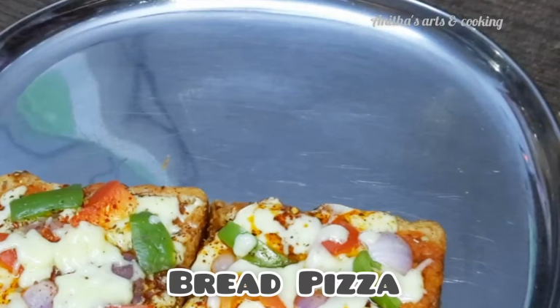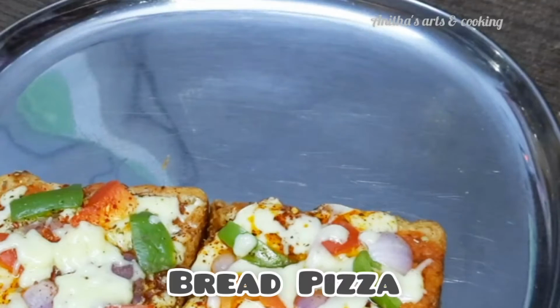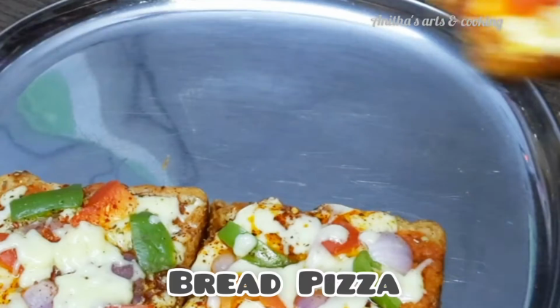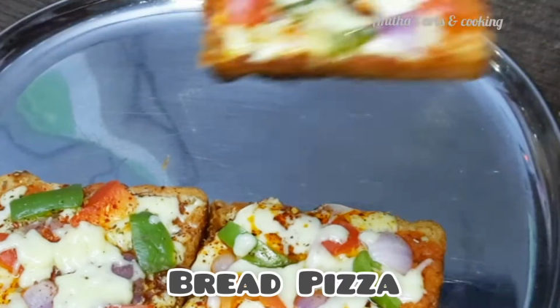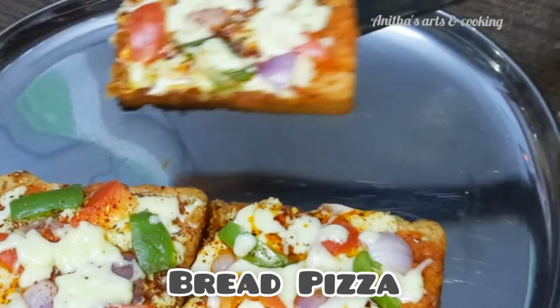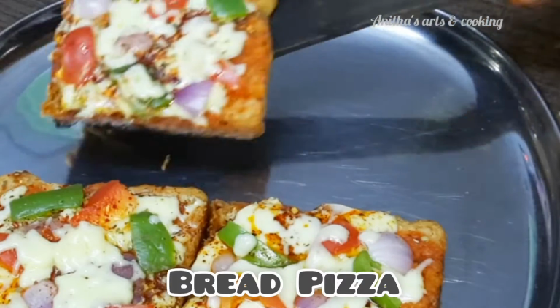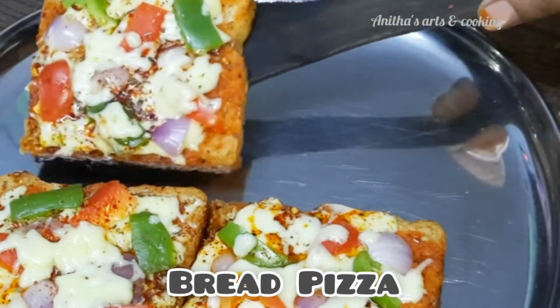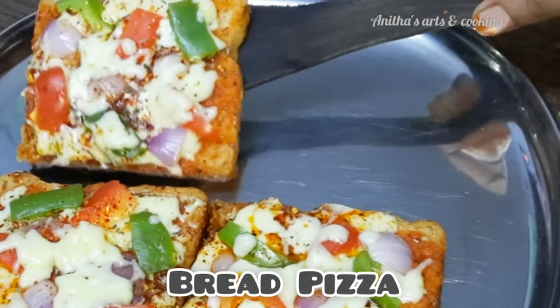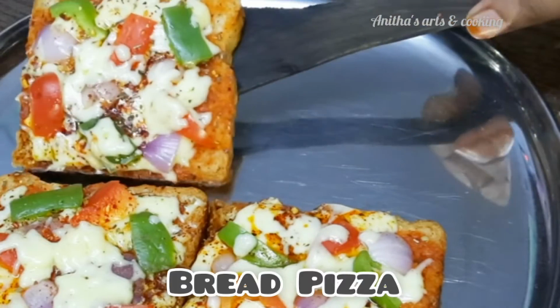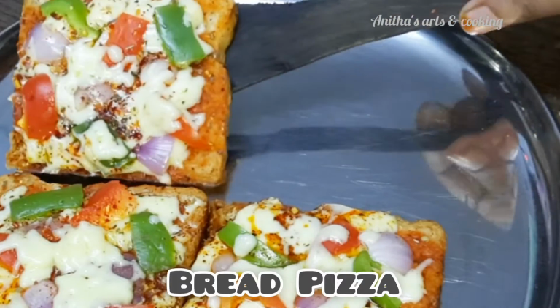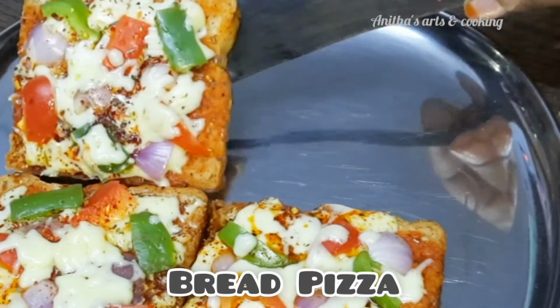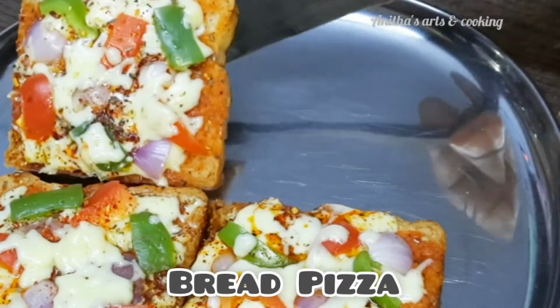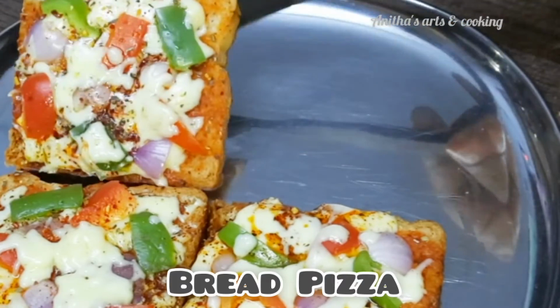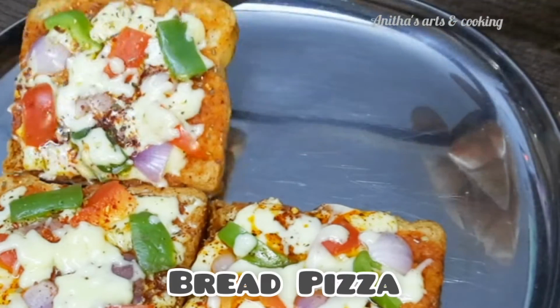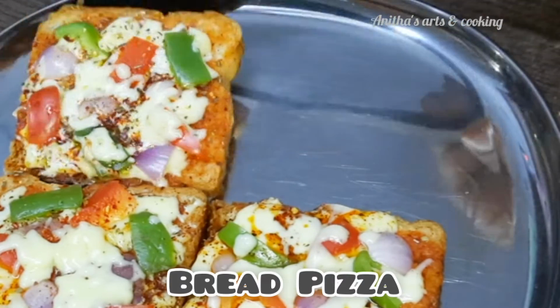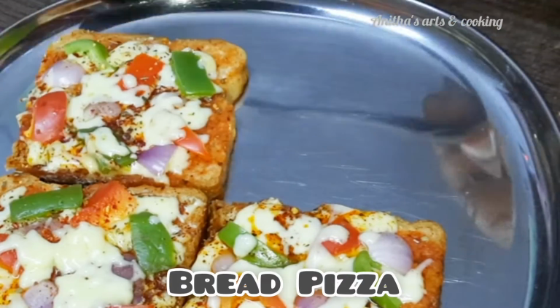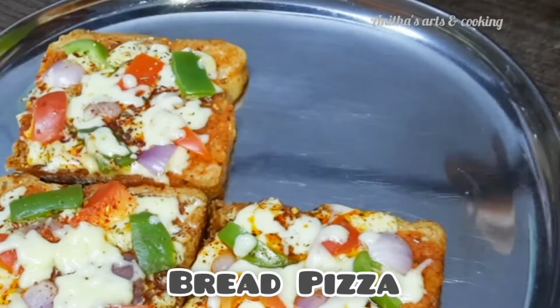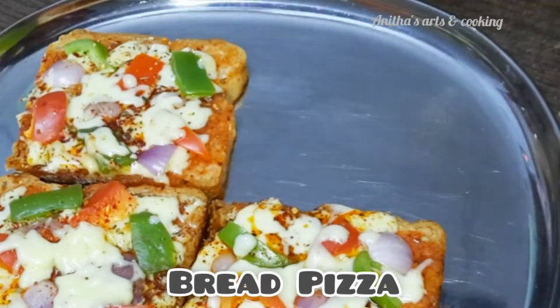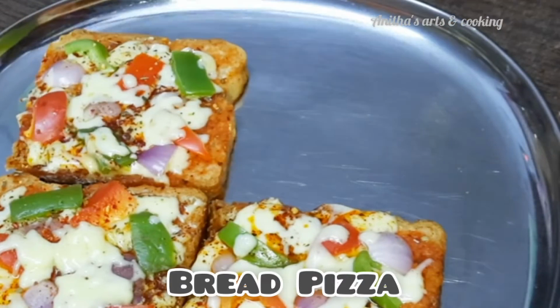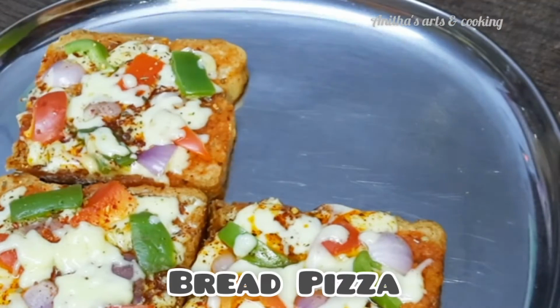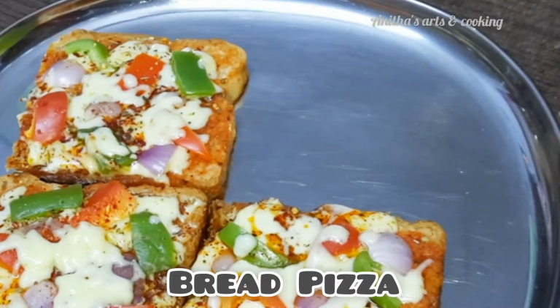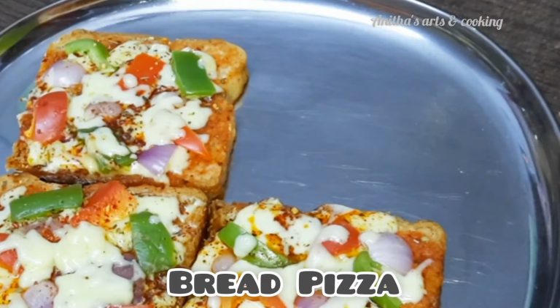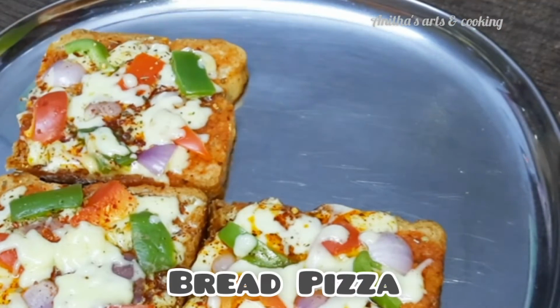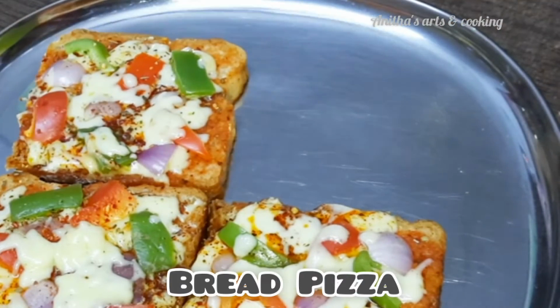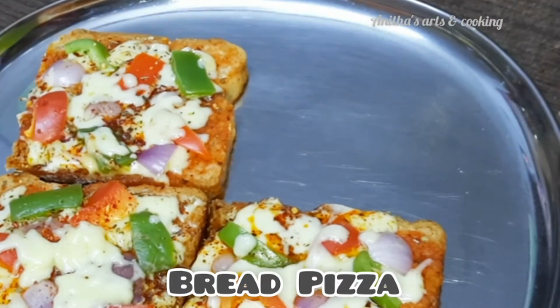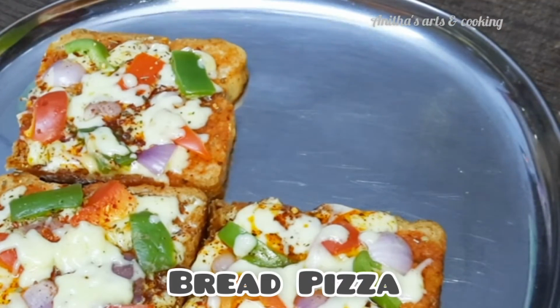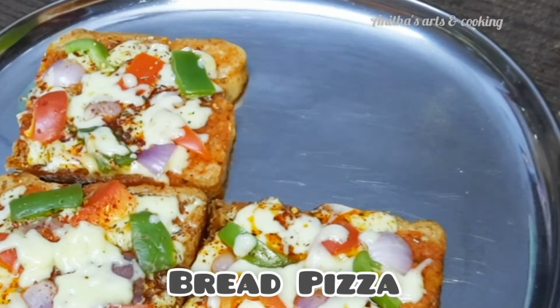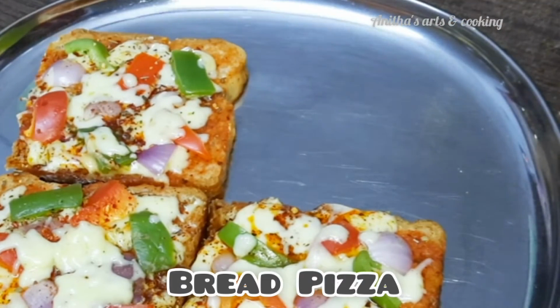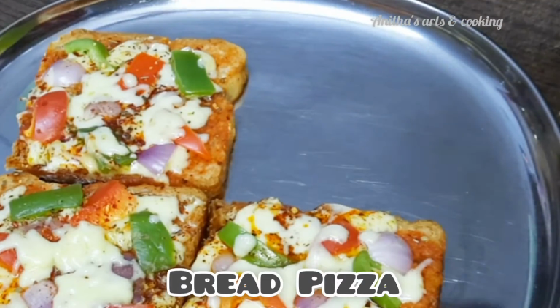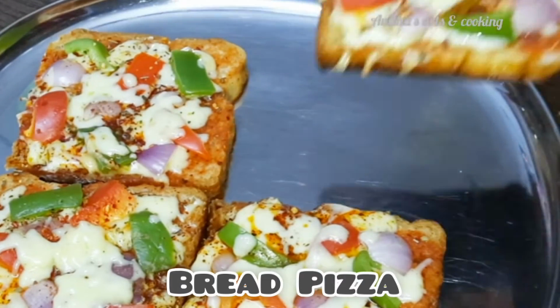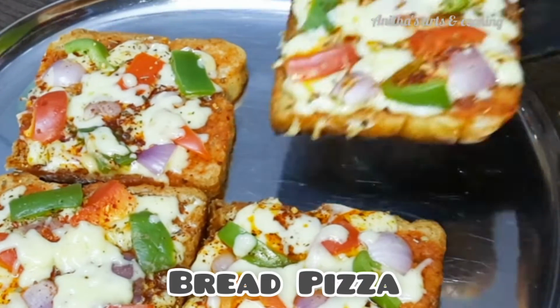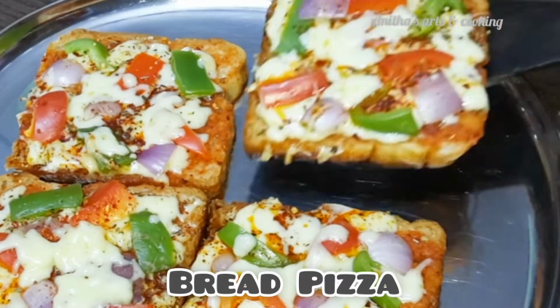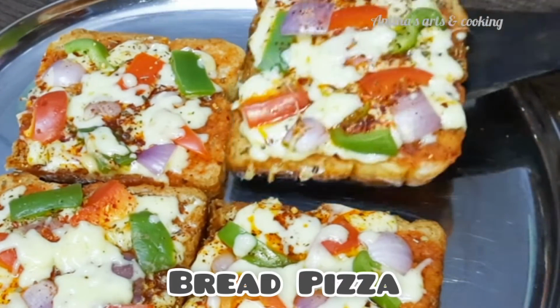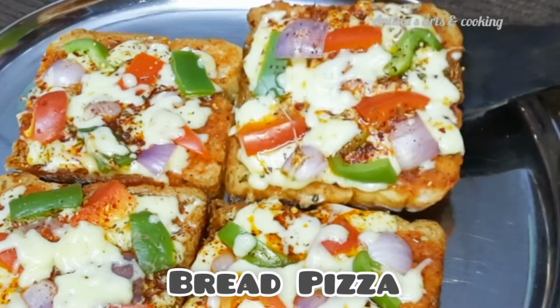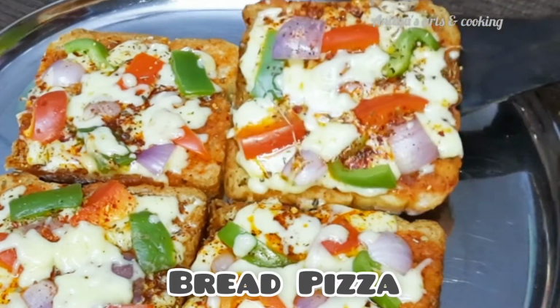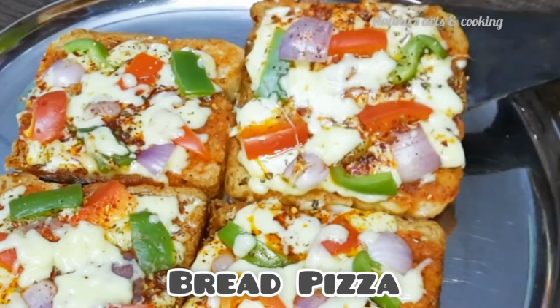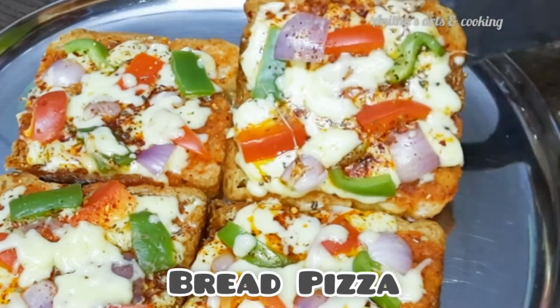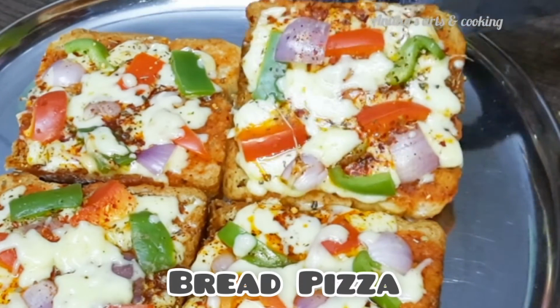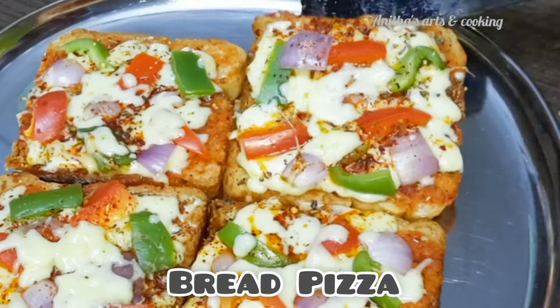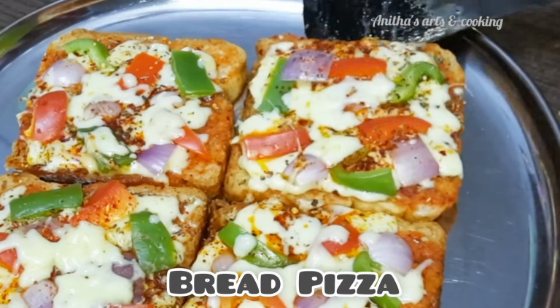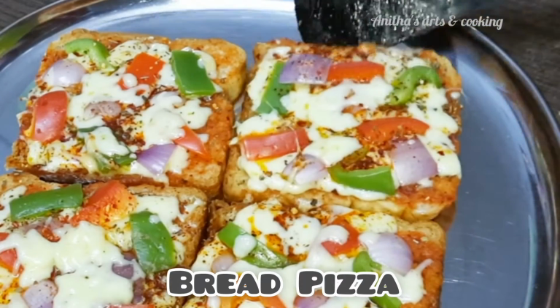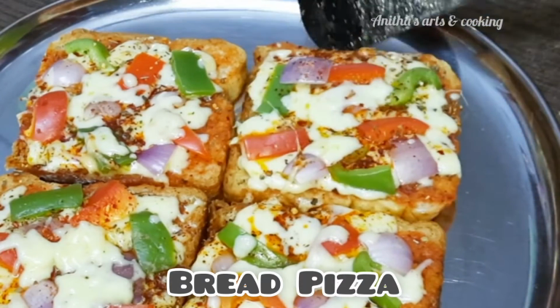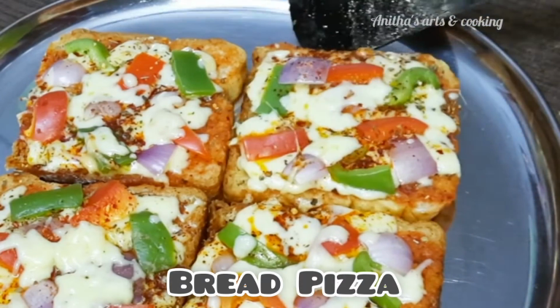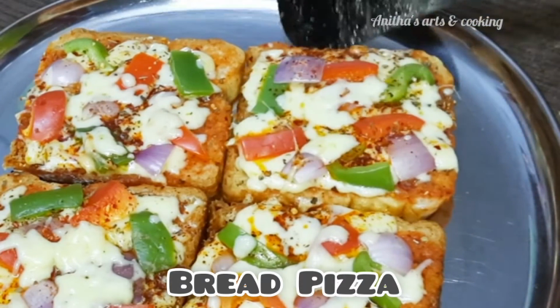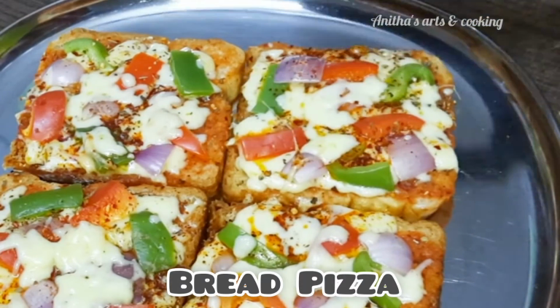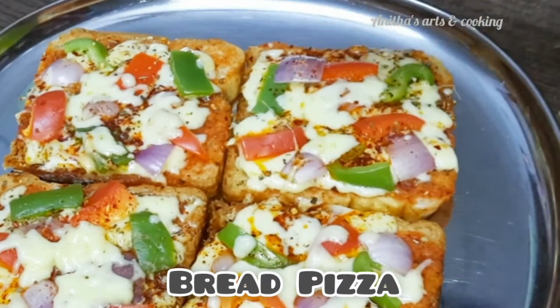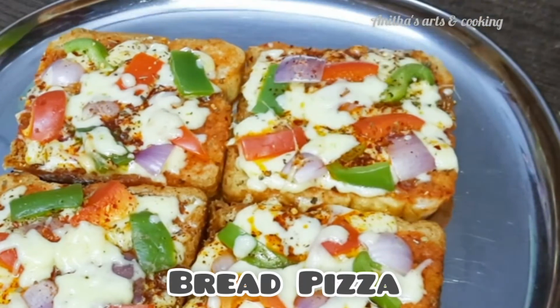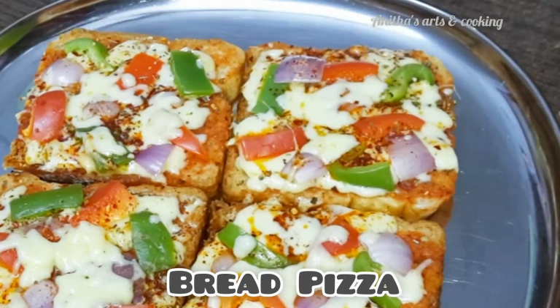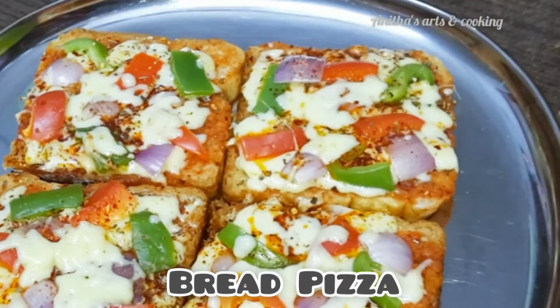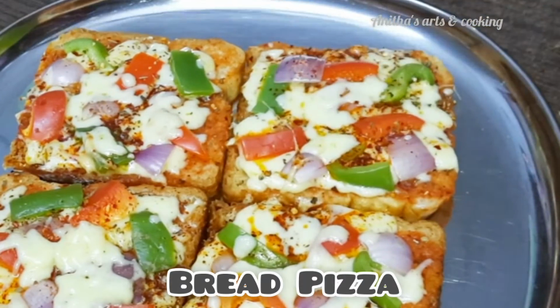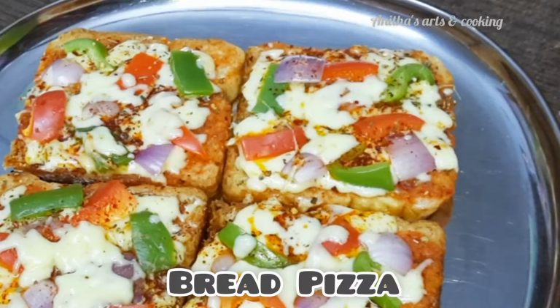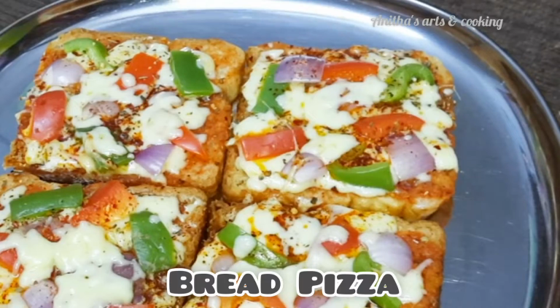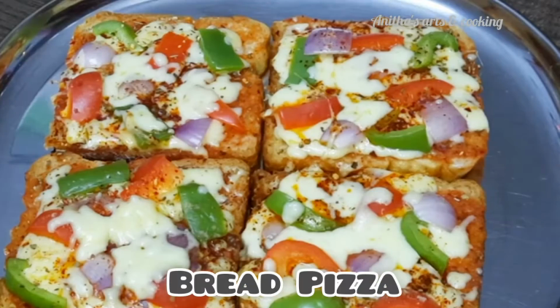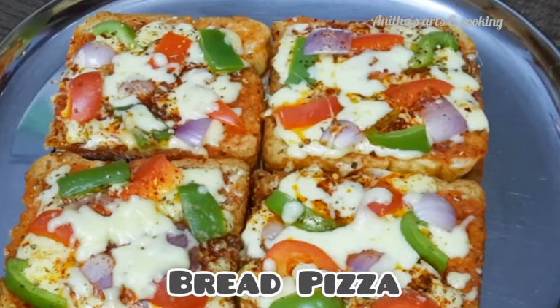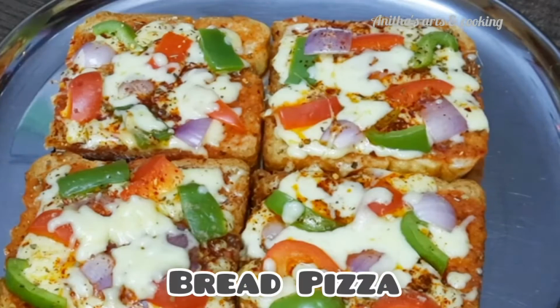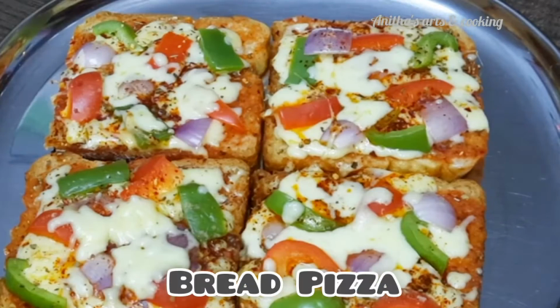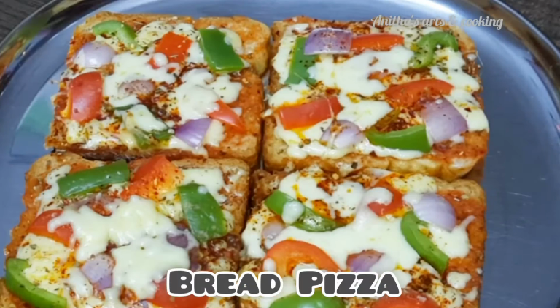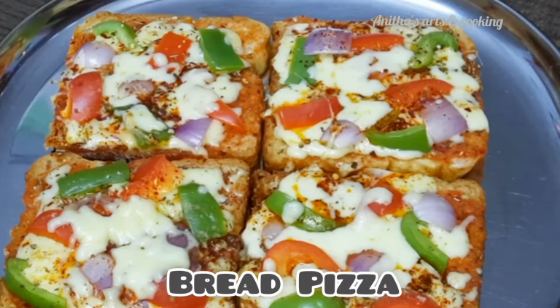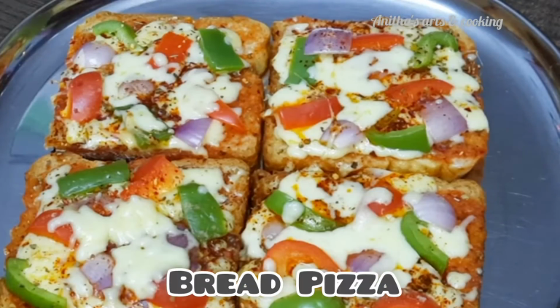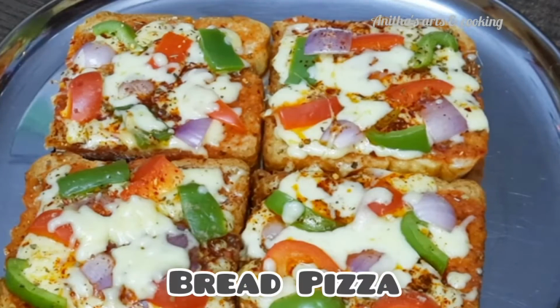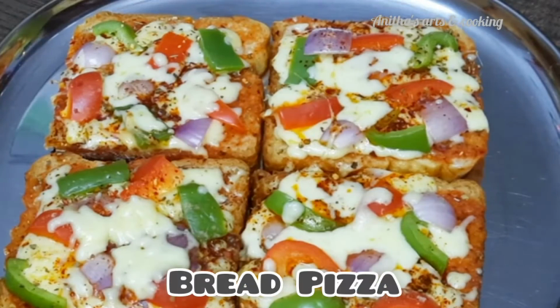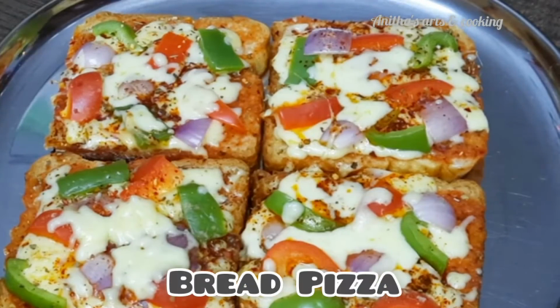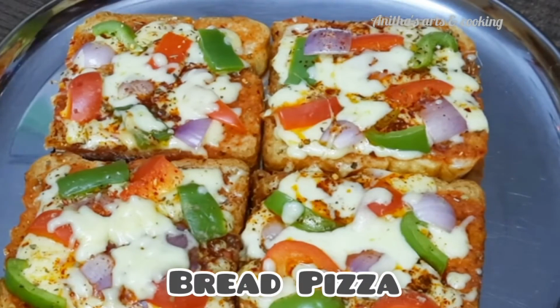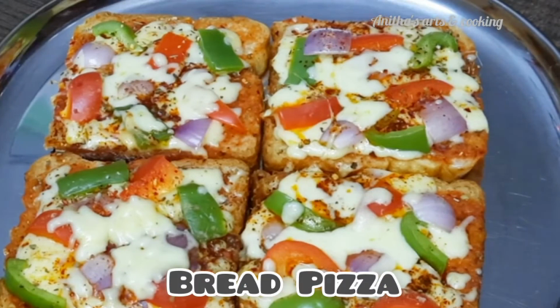Hello and welcome back to our channel, Arts and Cooking. I am Anitha. I am going to show you how to make a bread pizza.